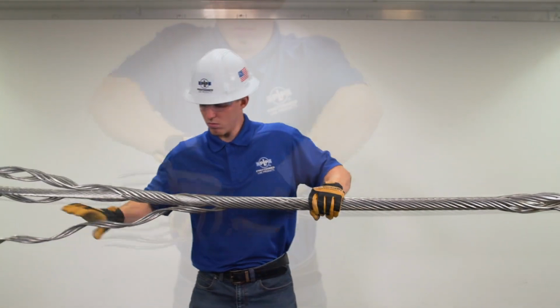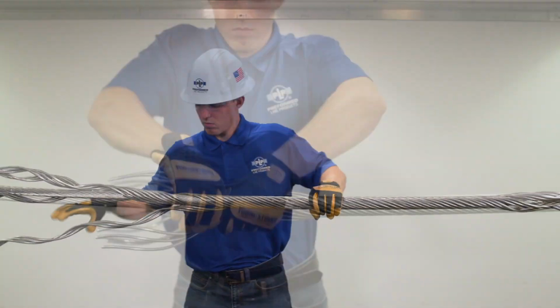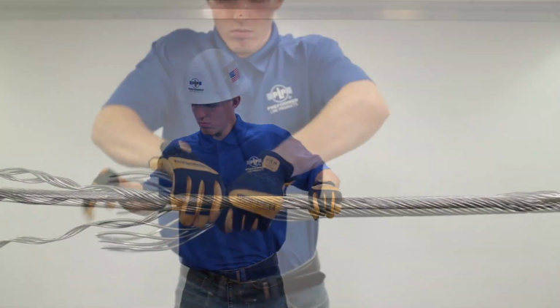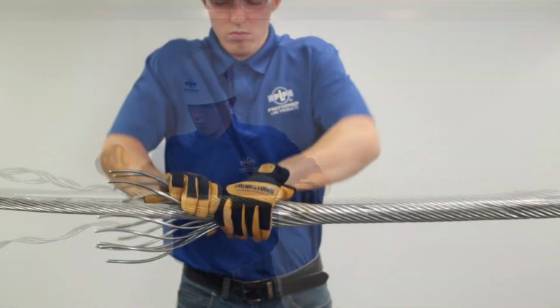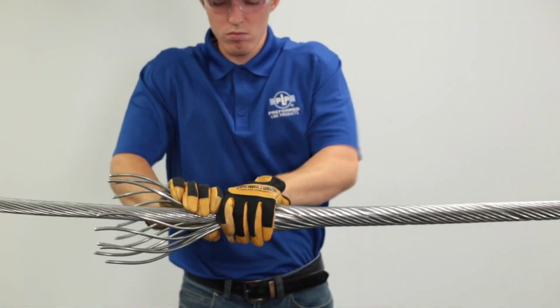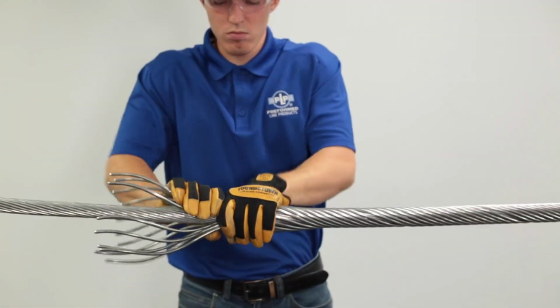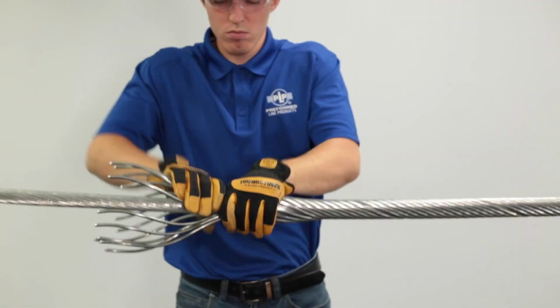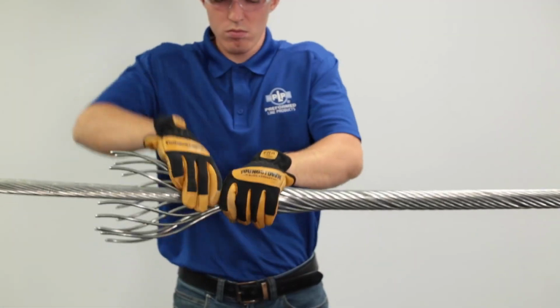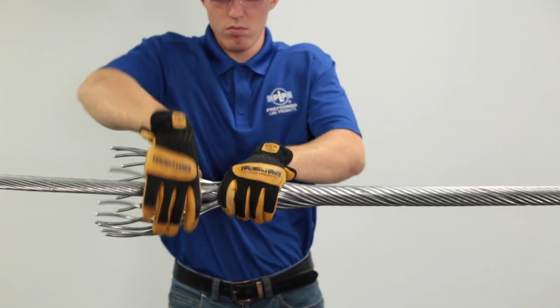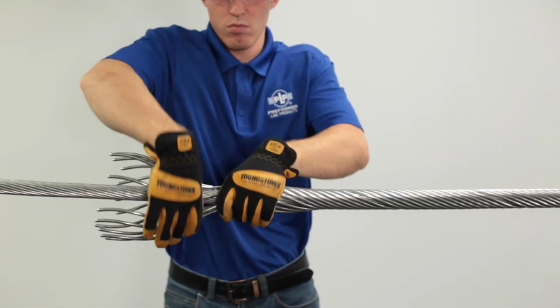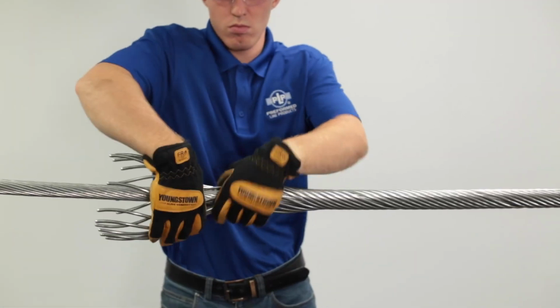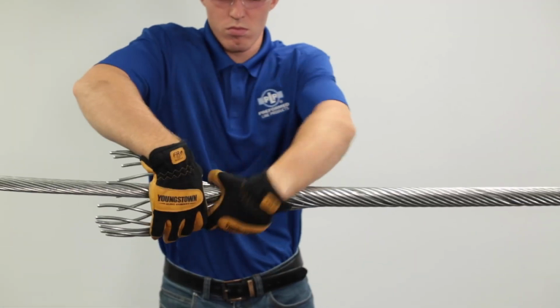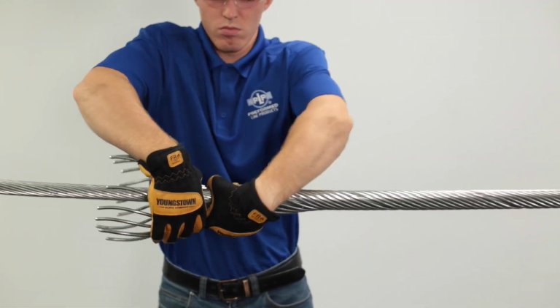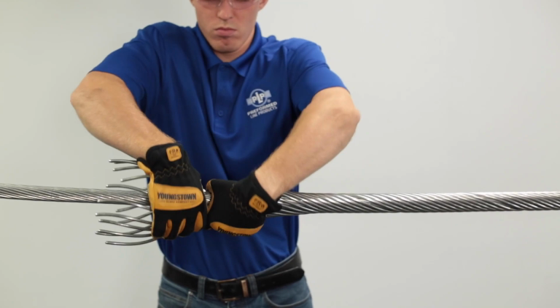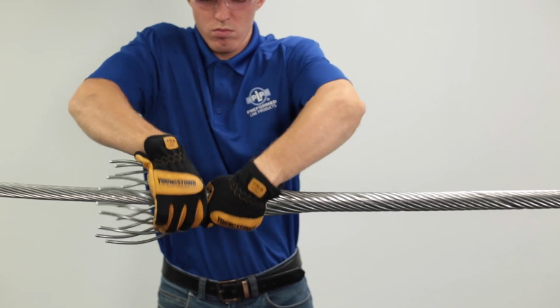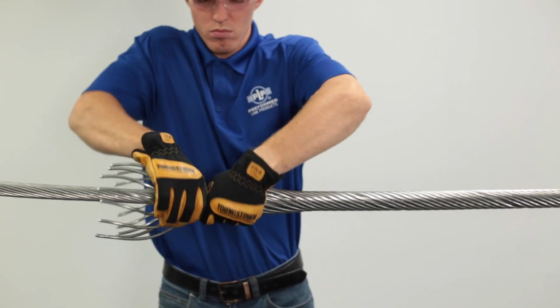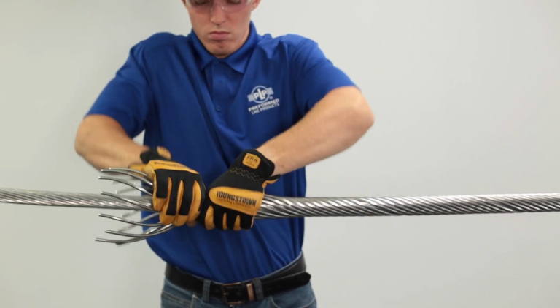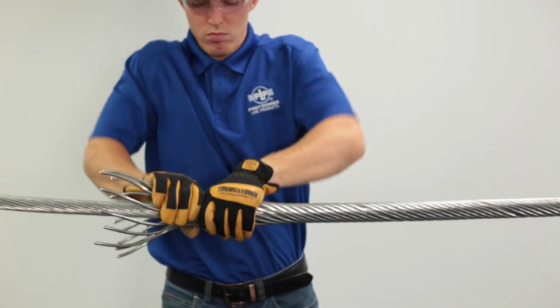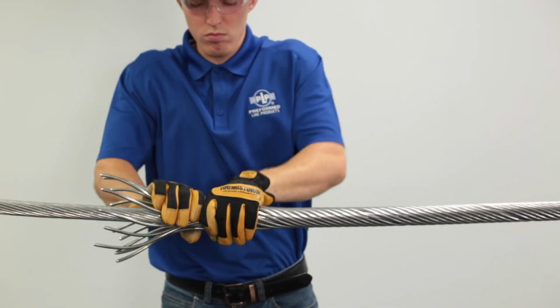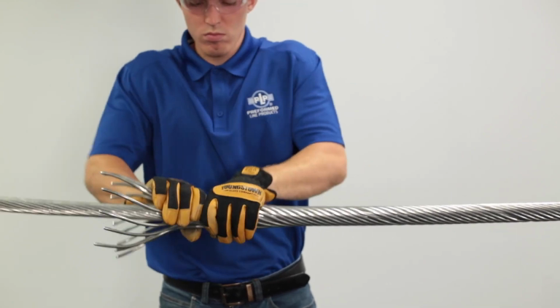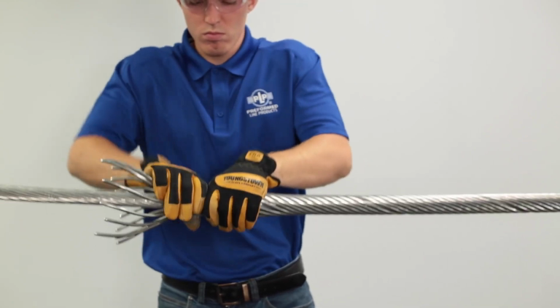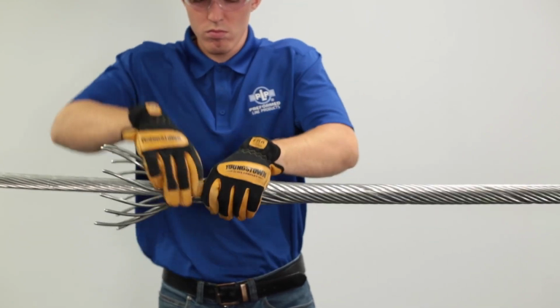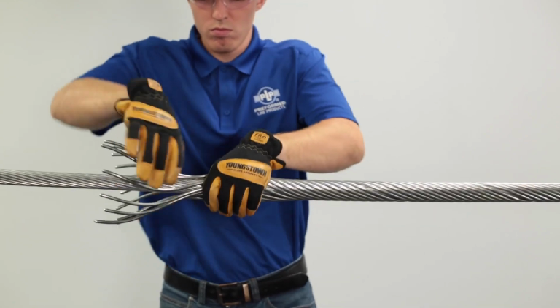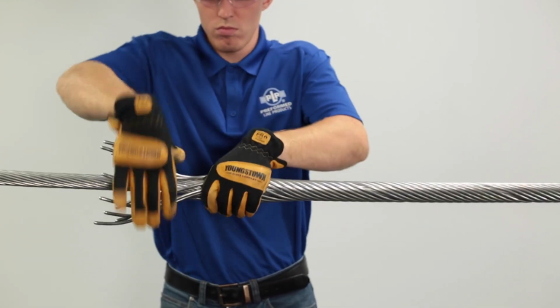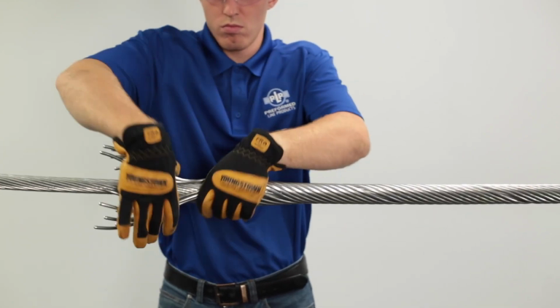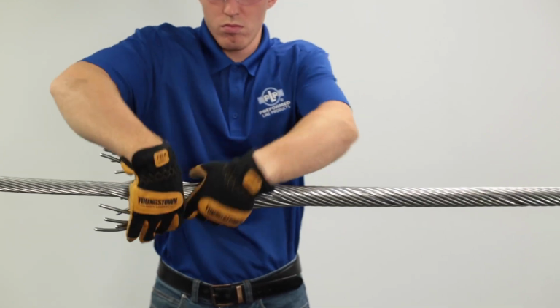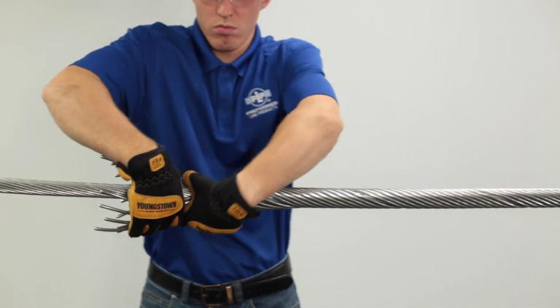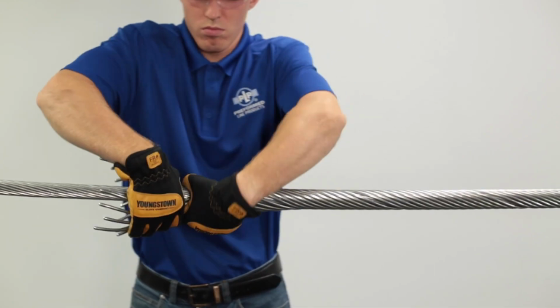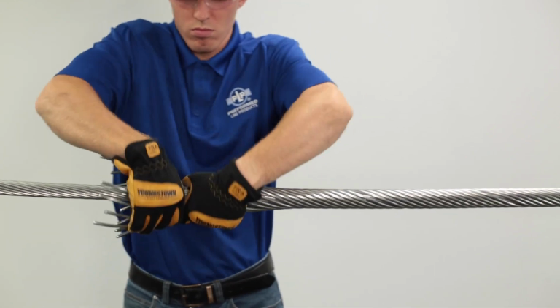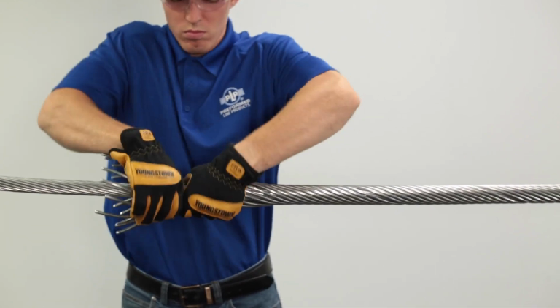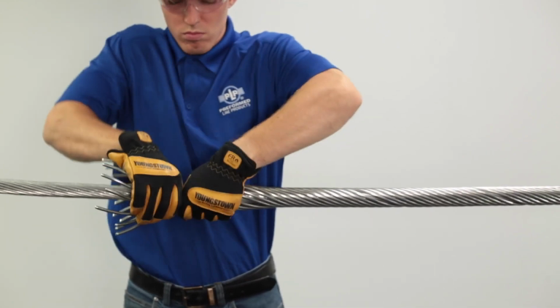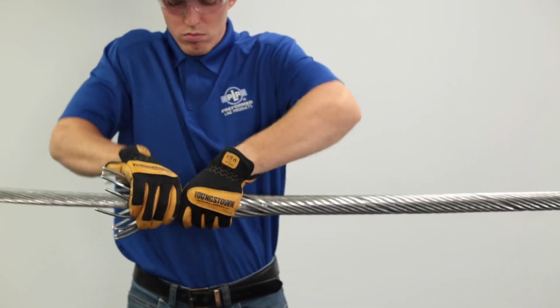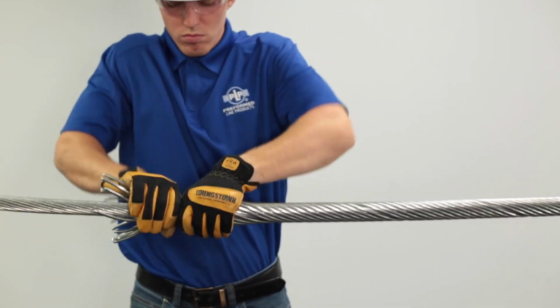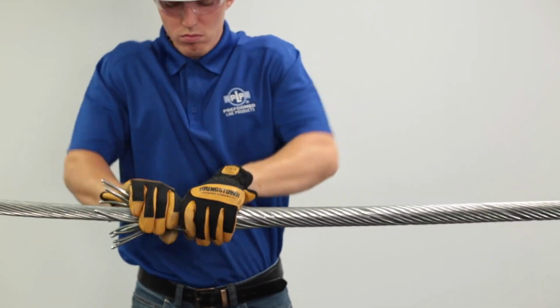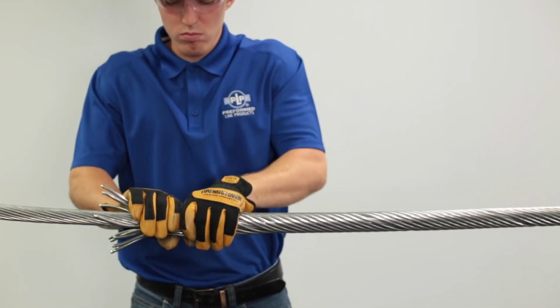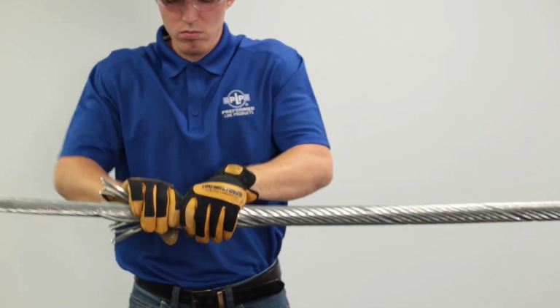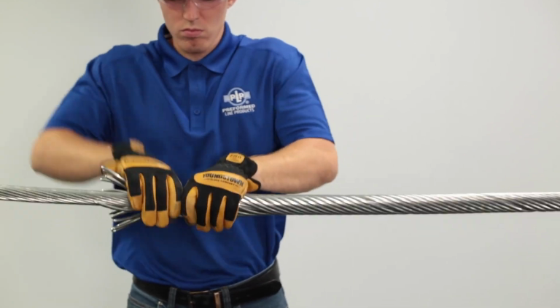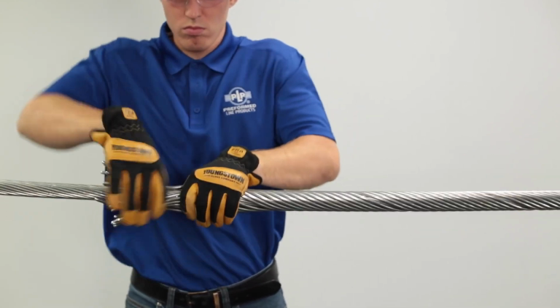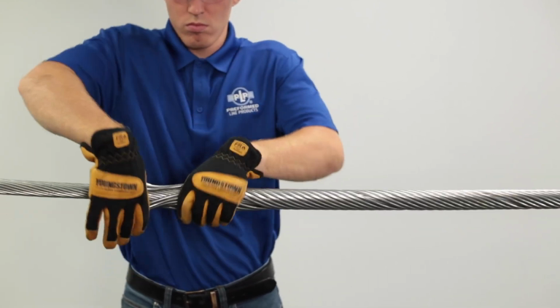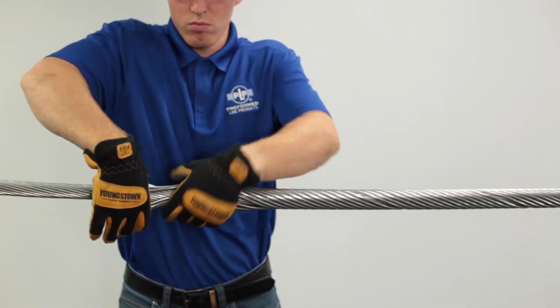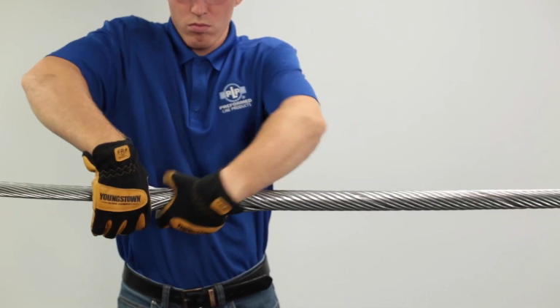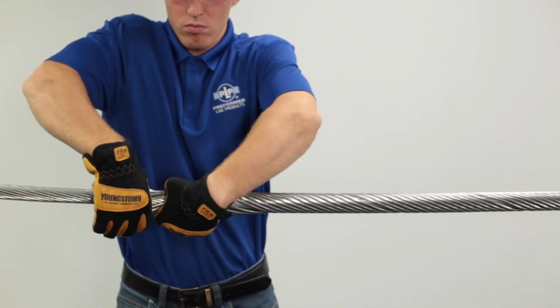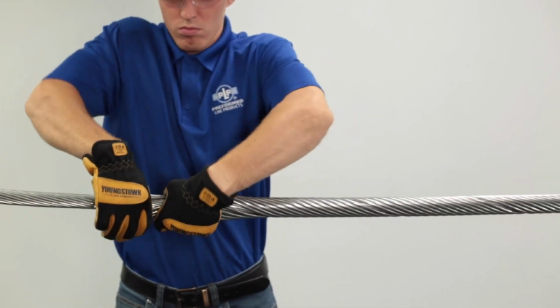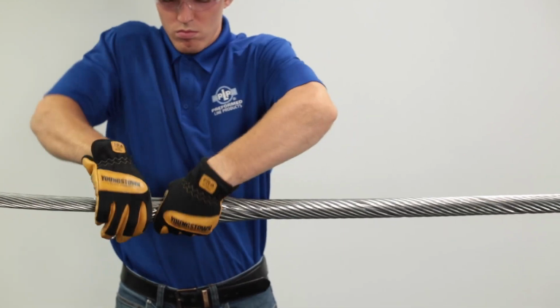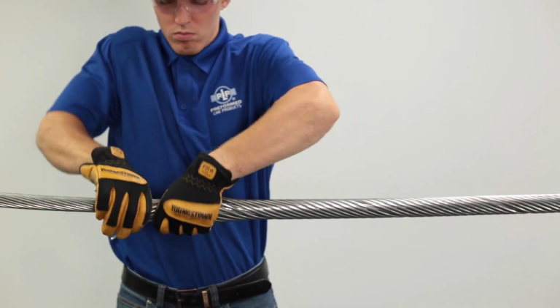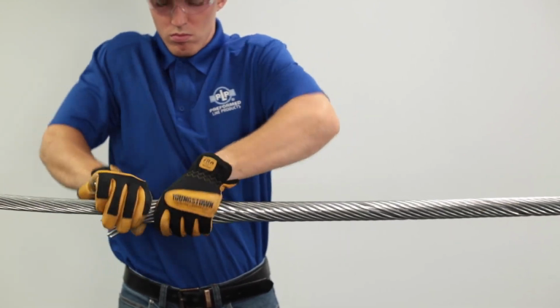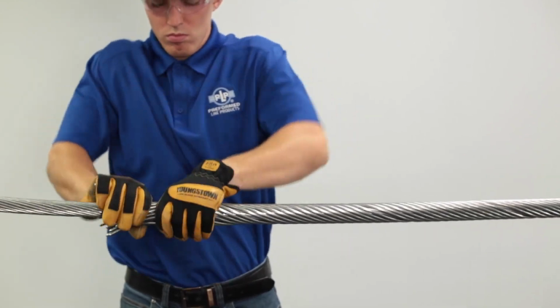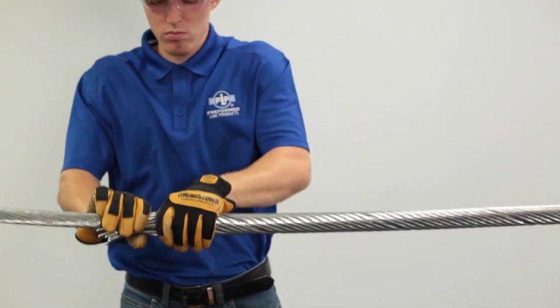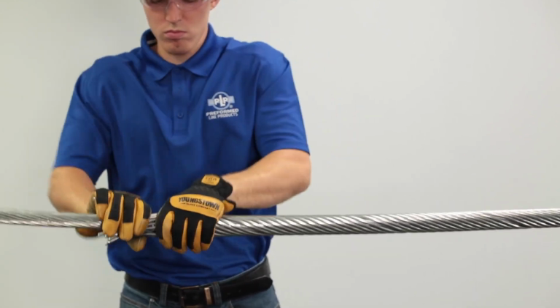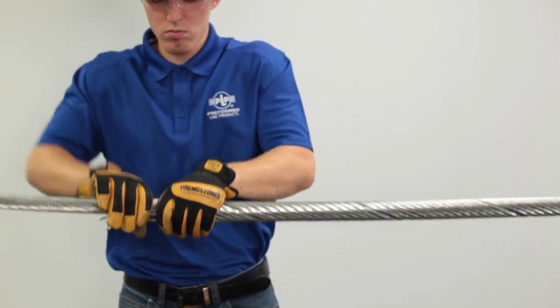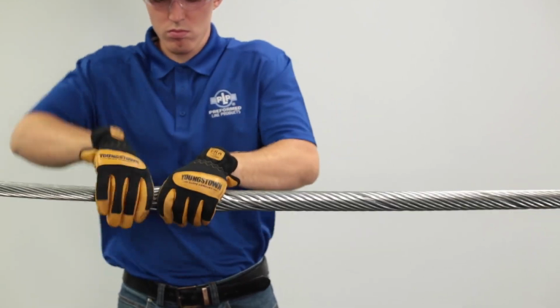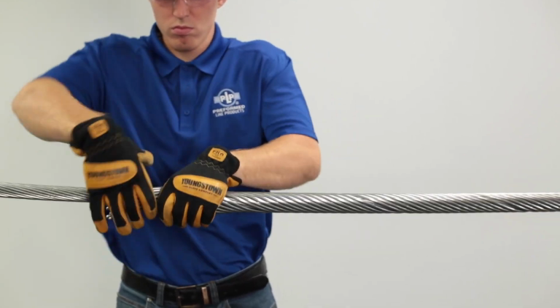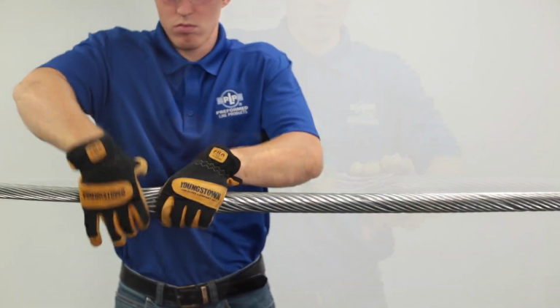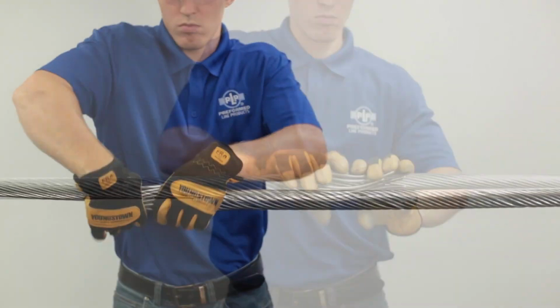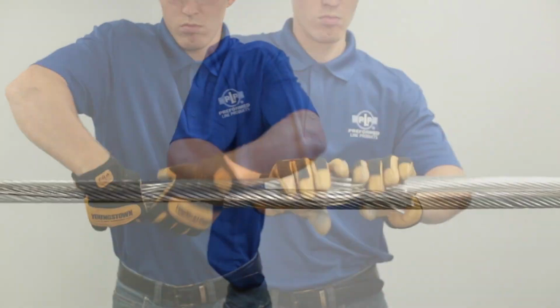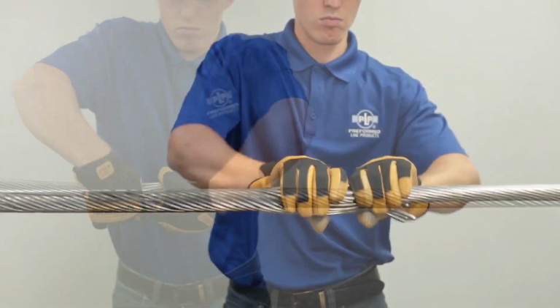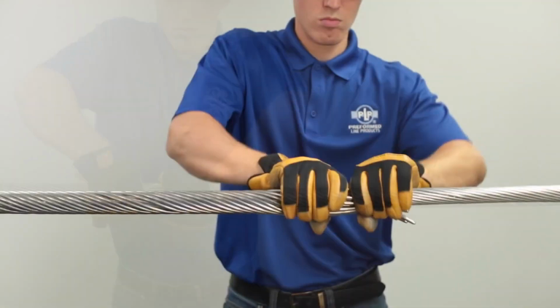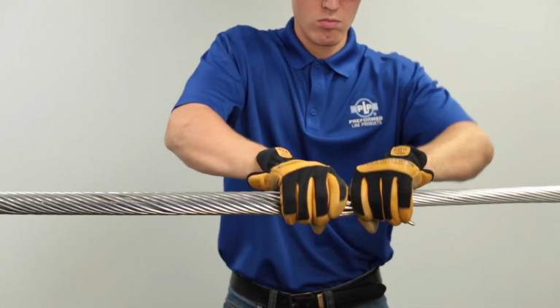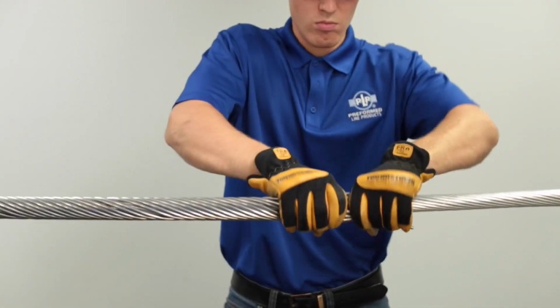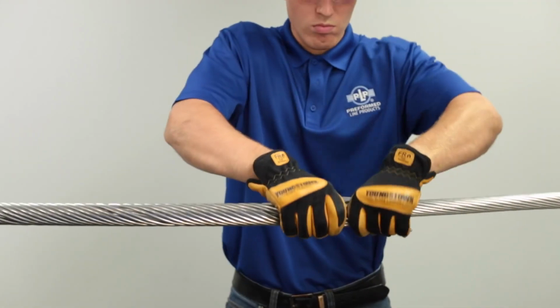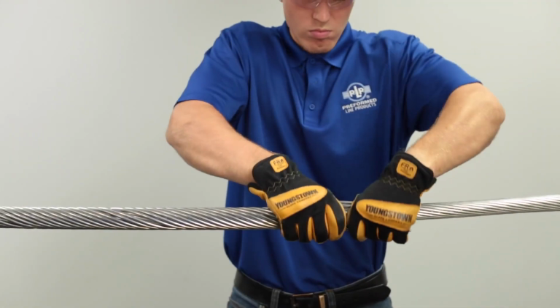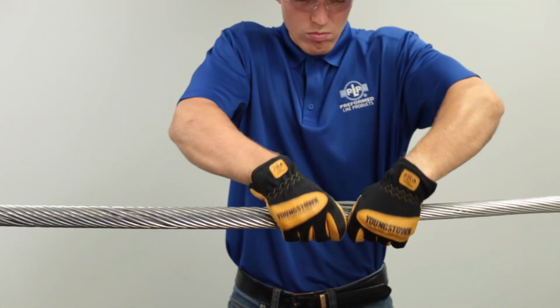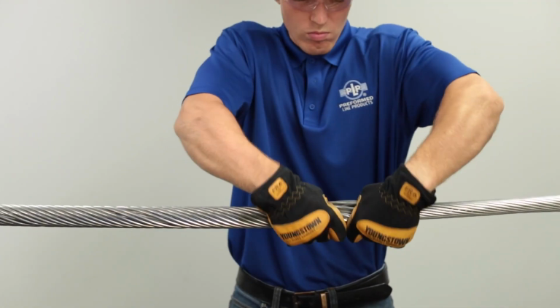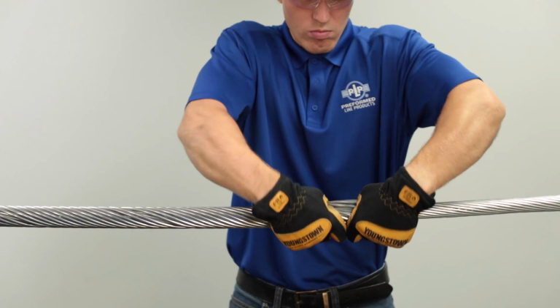To complete the application, use both hands to wrap the rods simultaneously into position. Do one end, then the other.